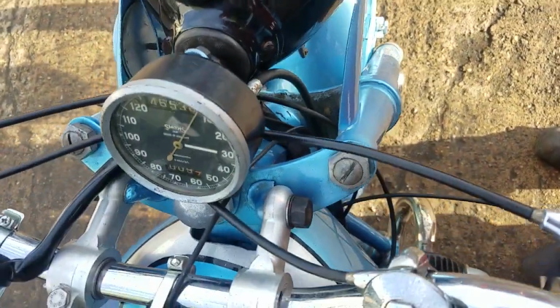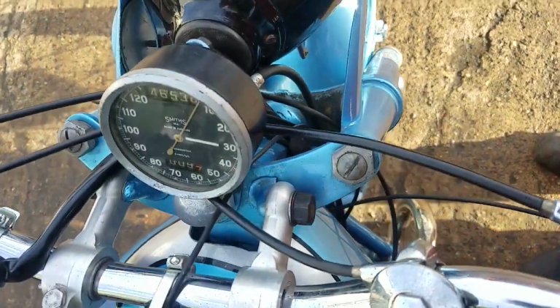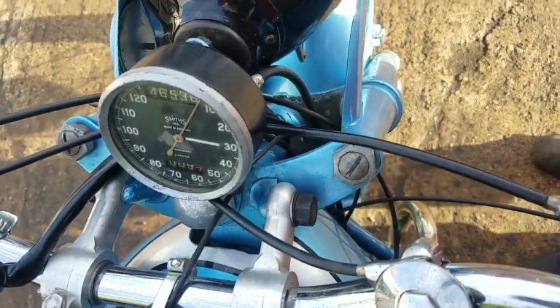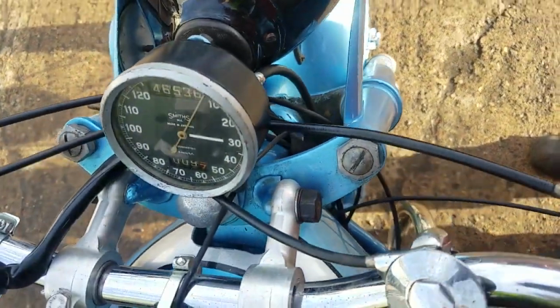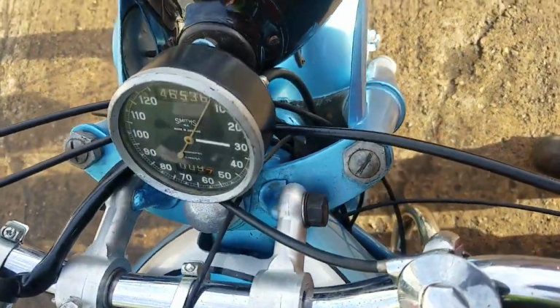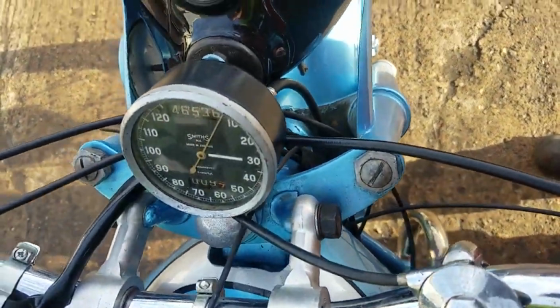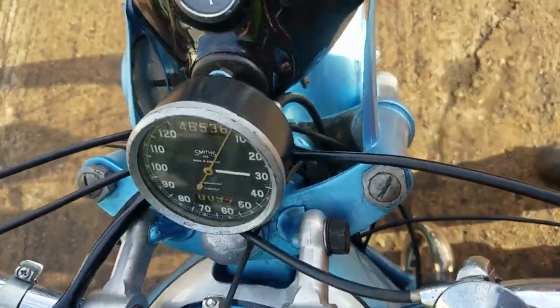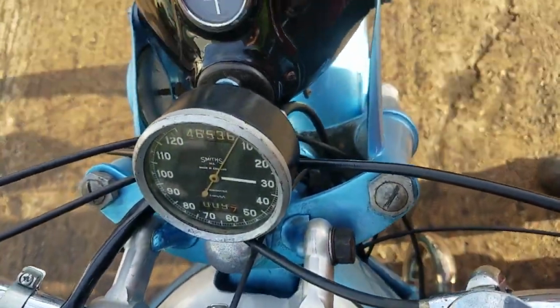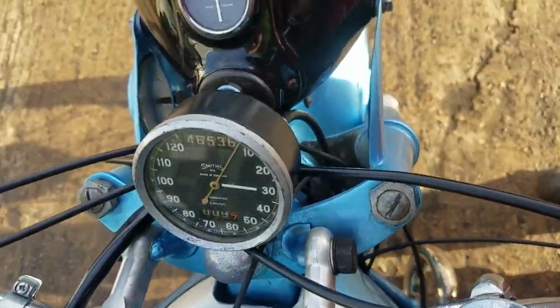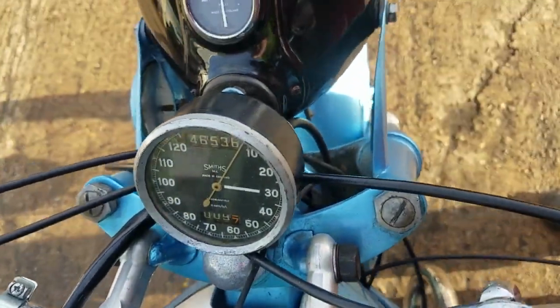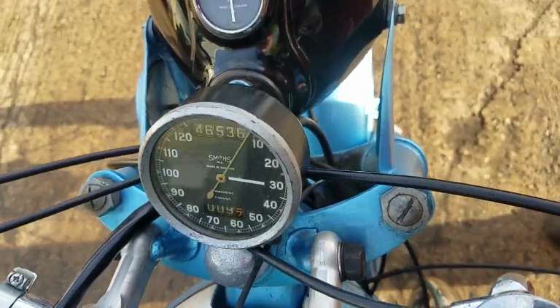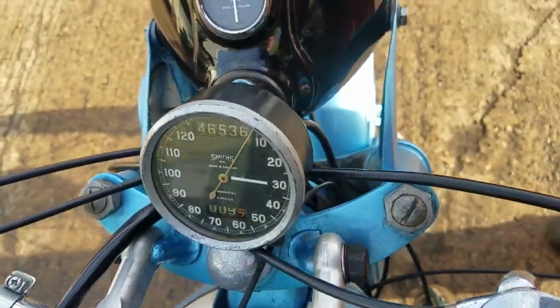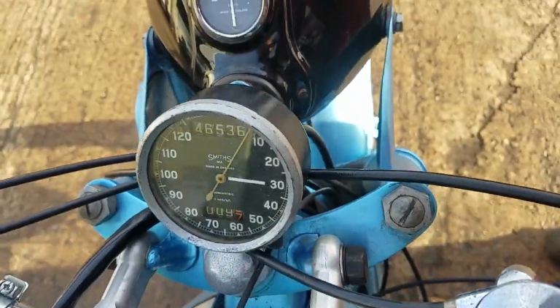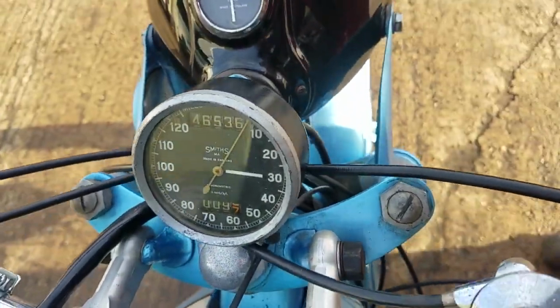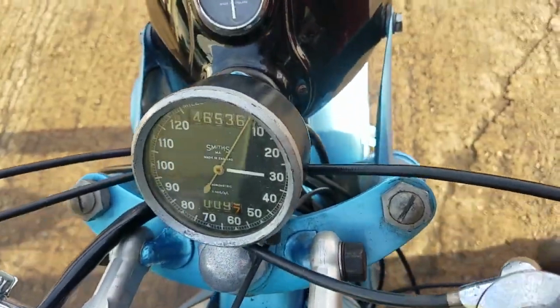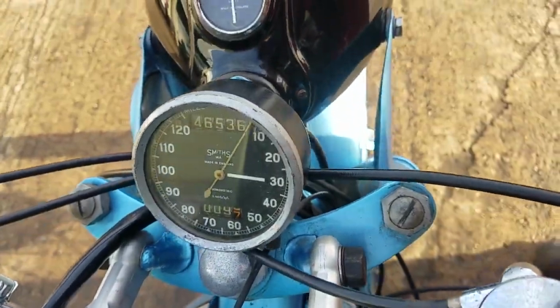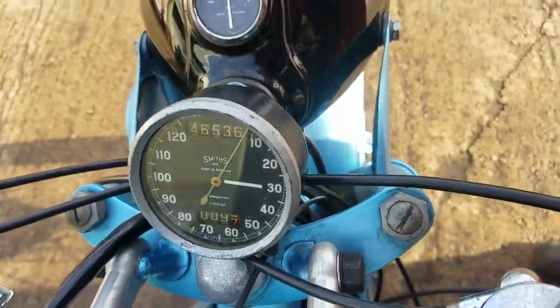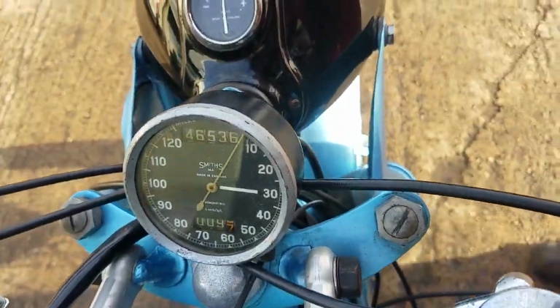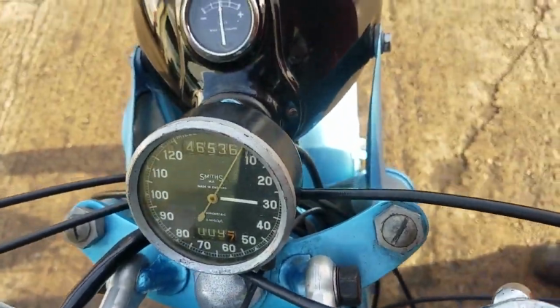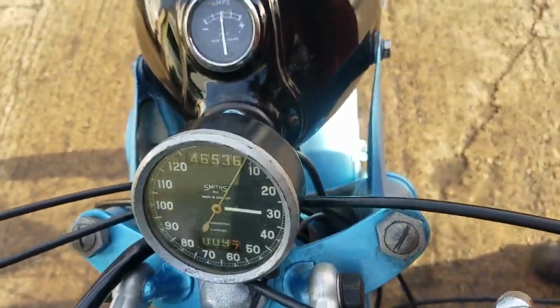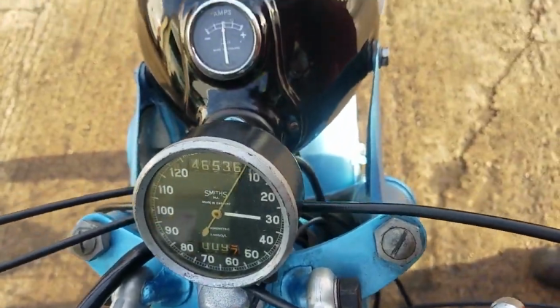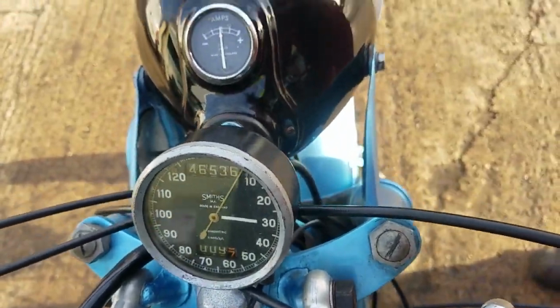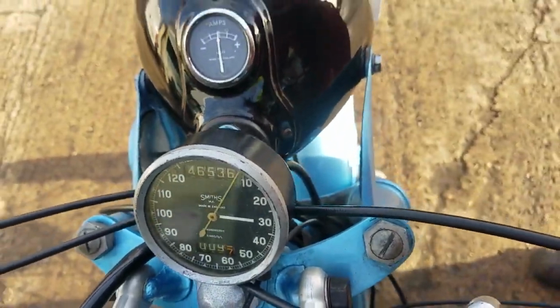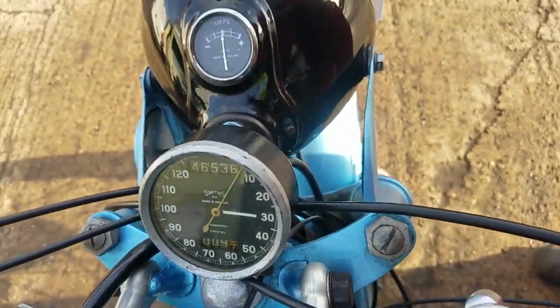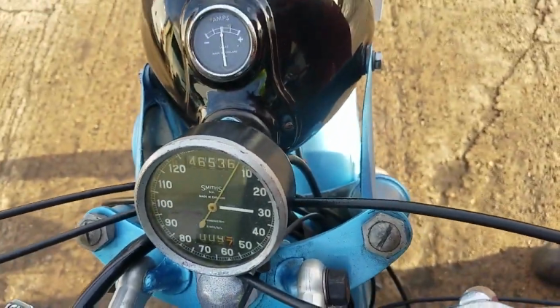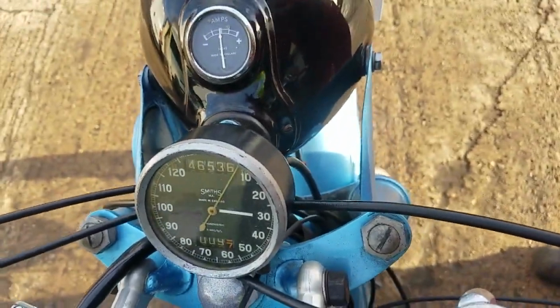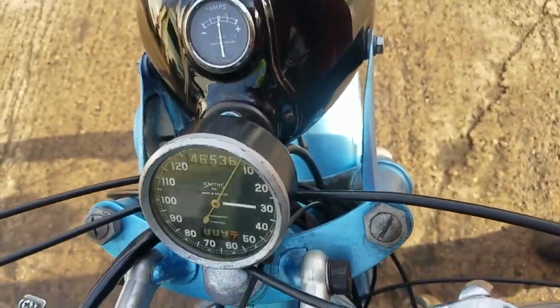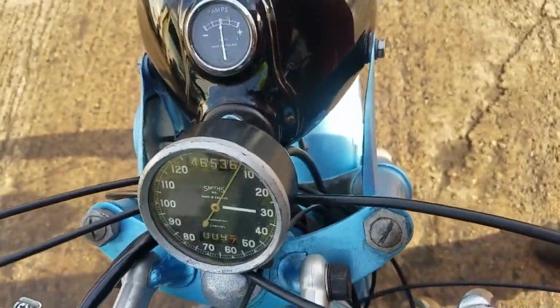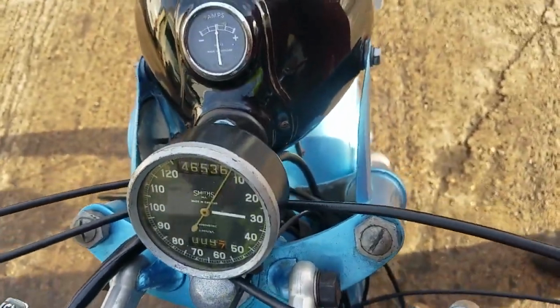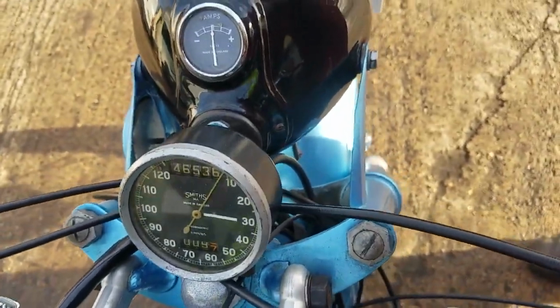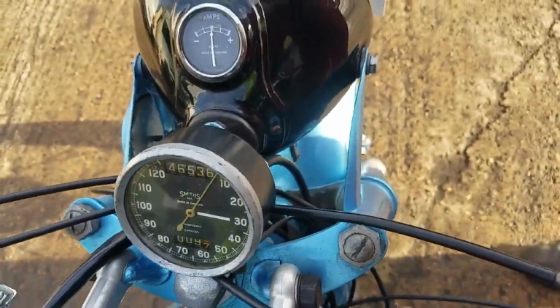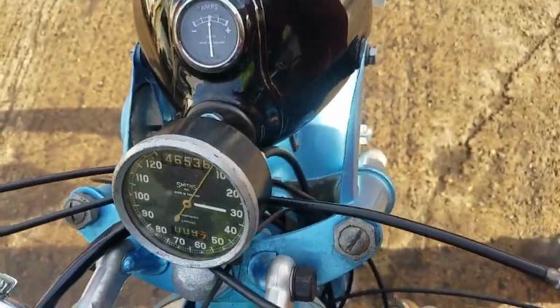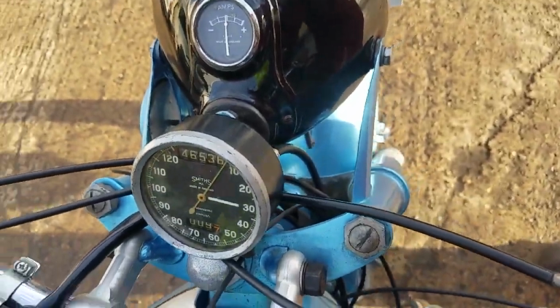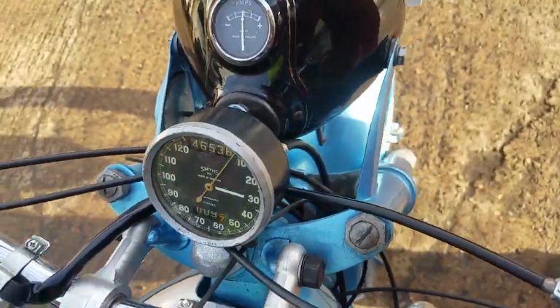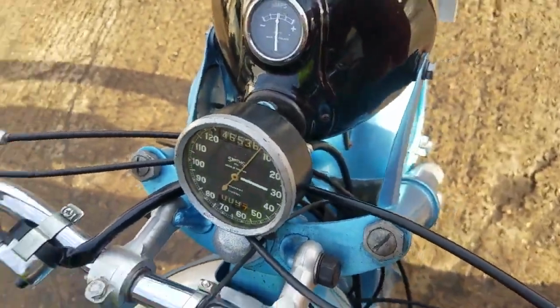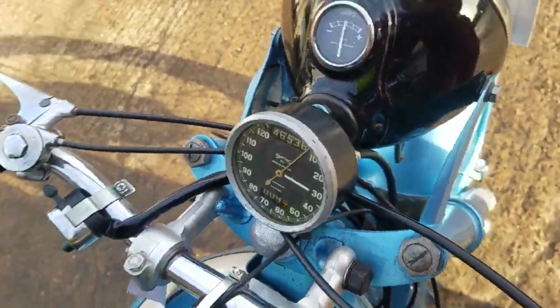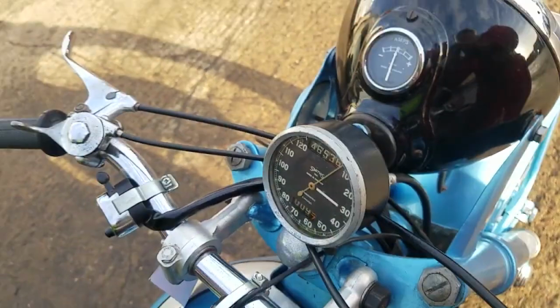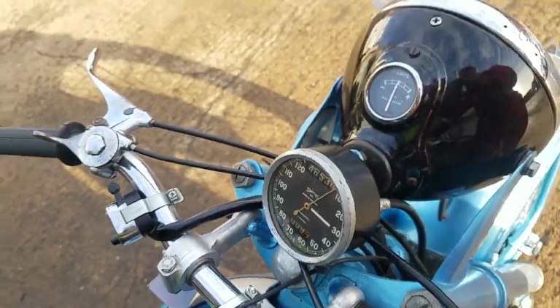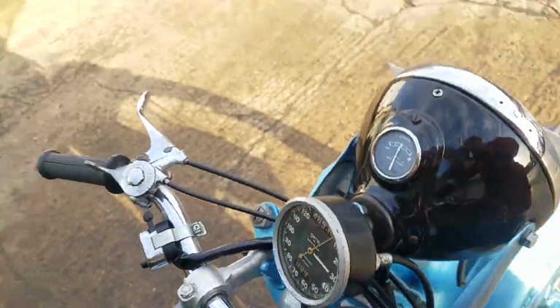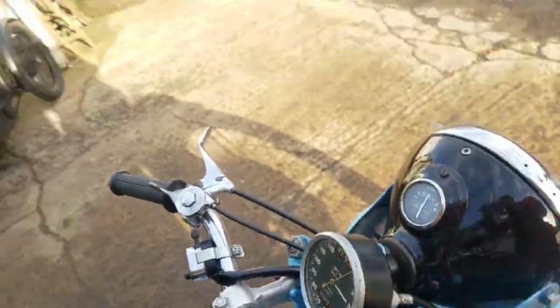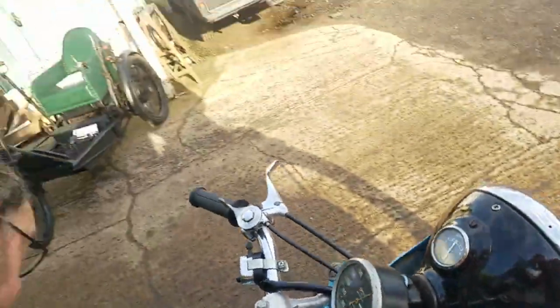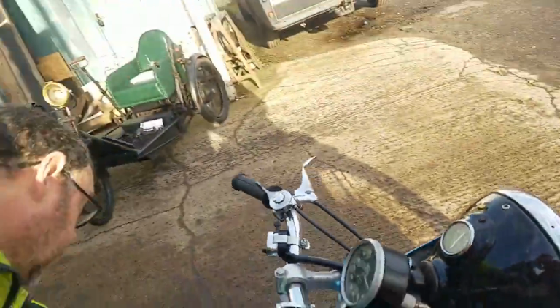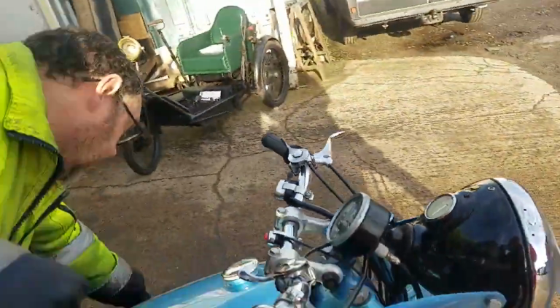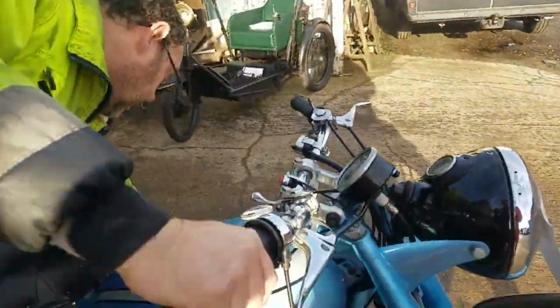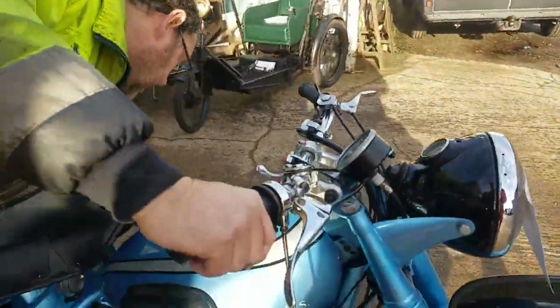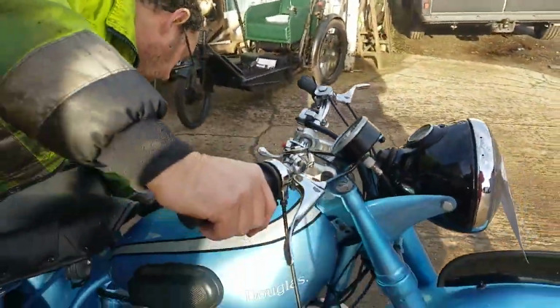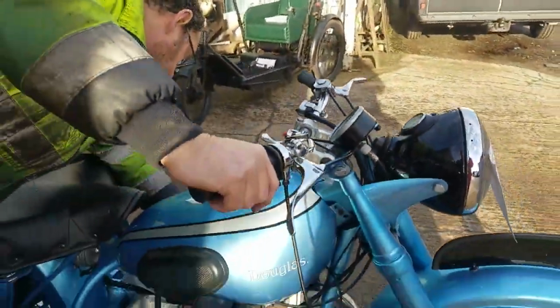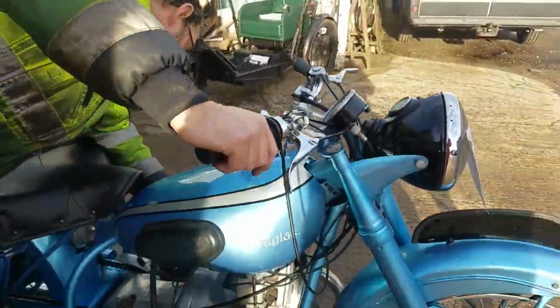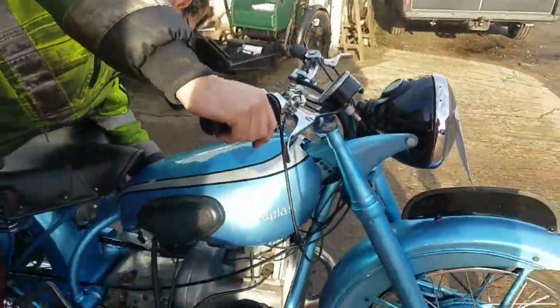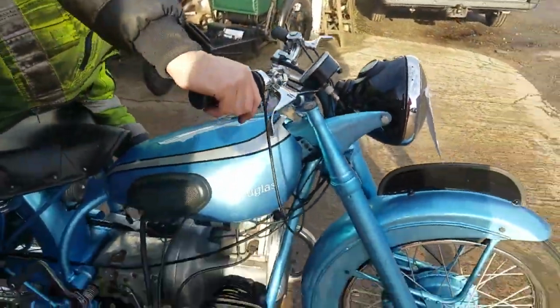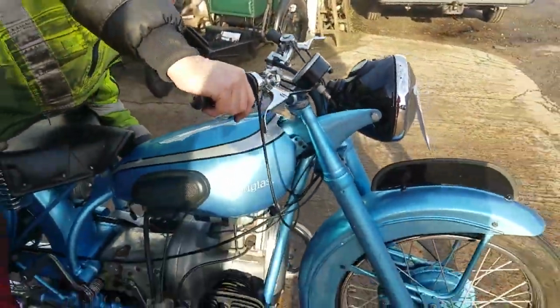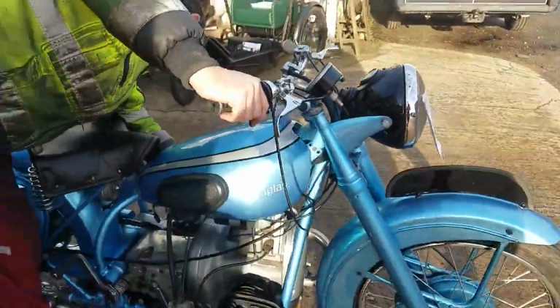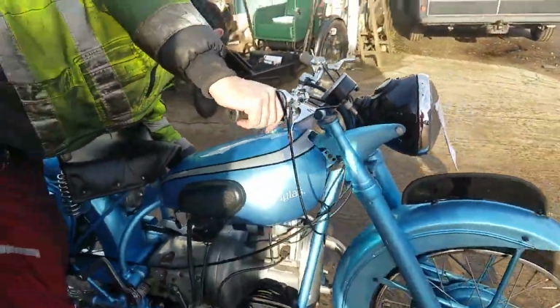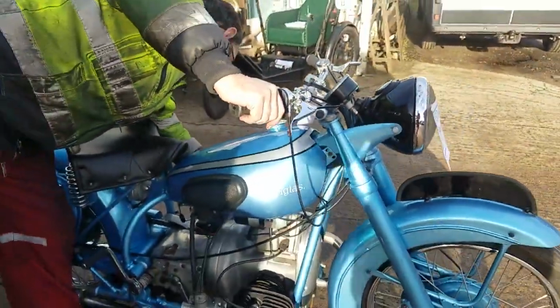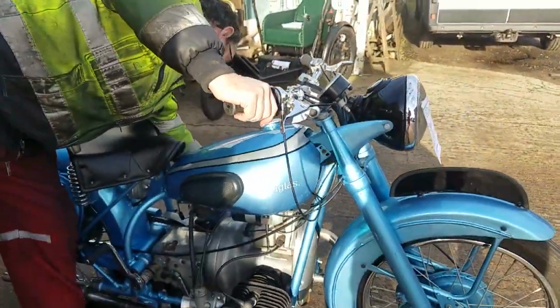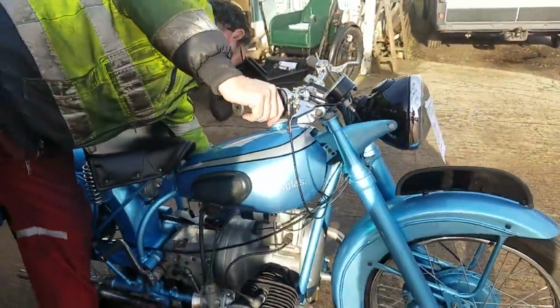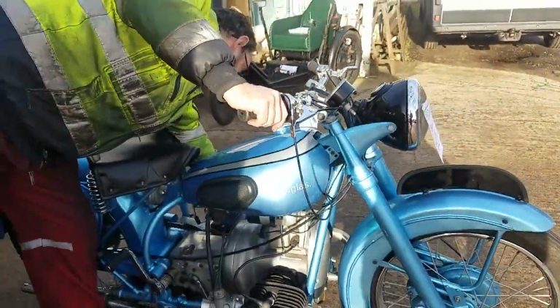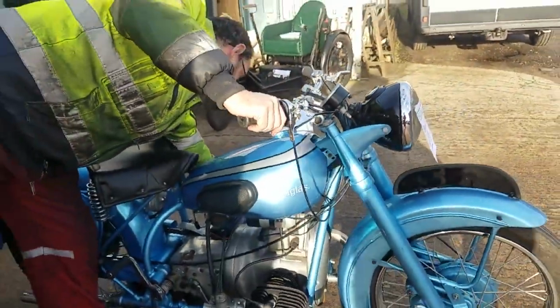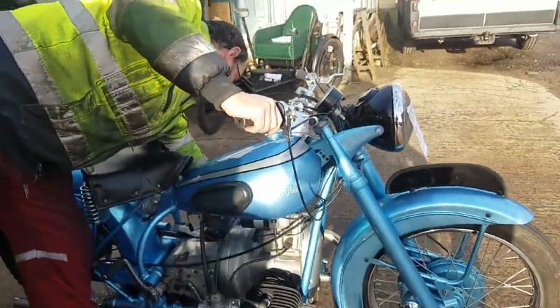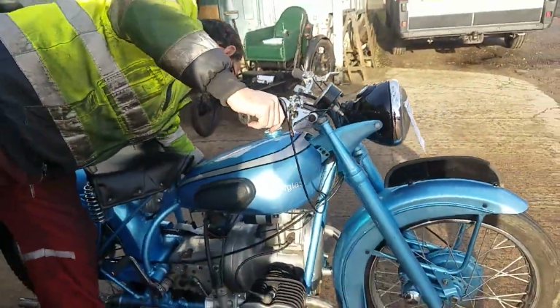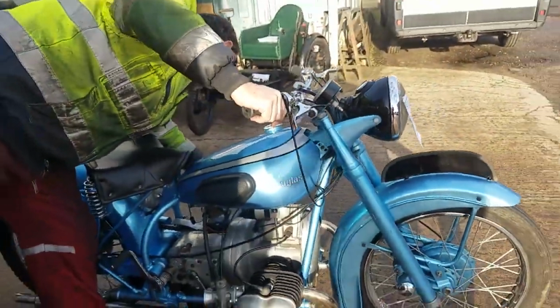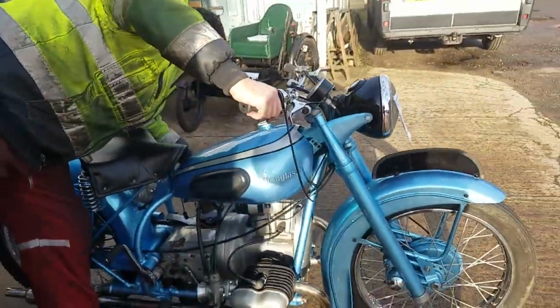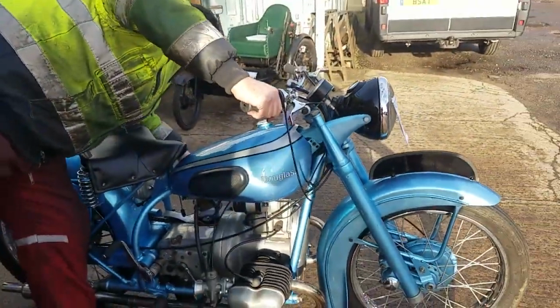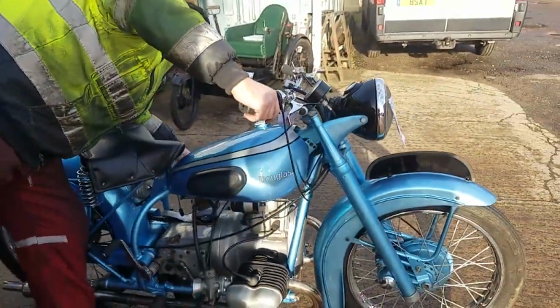And a nice chronometric speedo — 120 miles an hour on there.